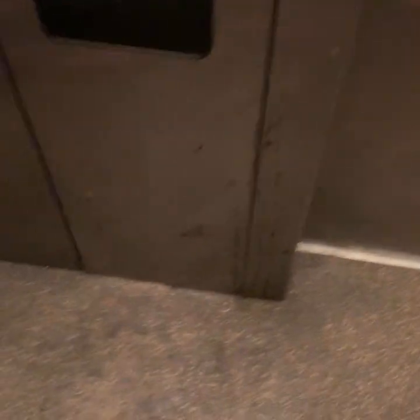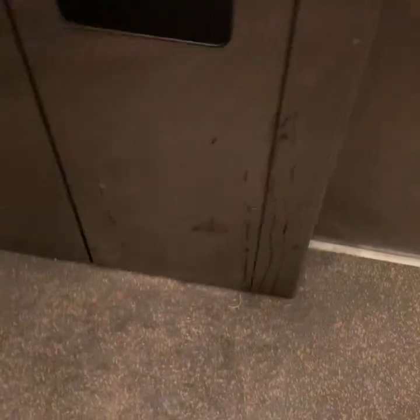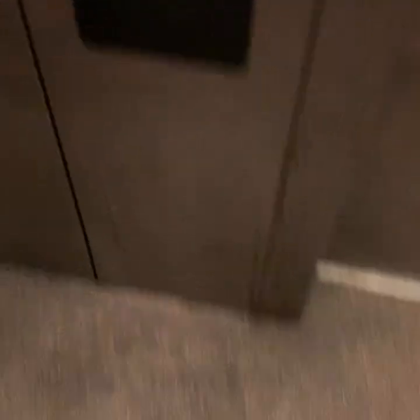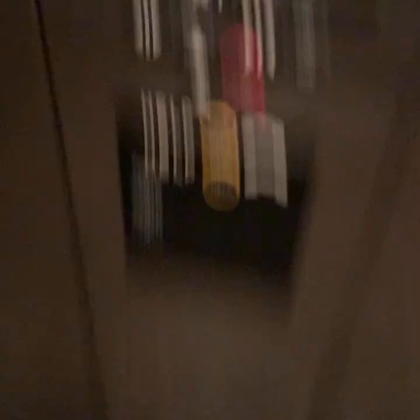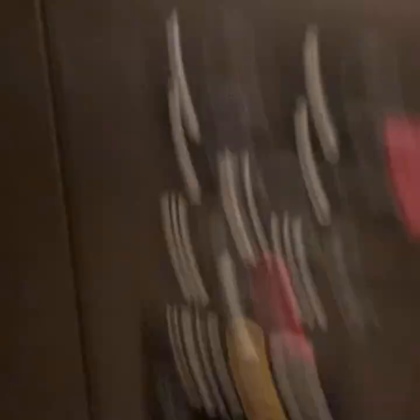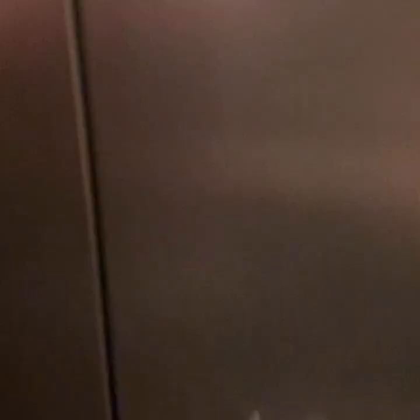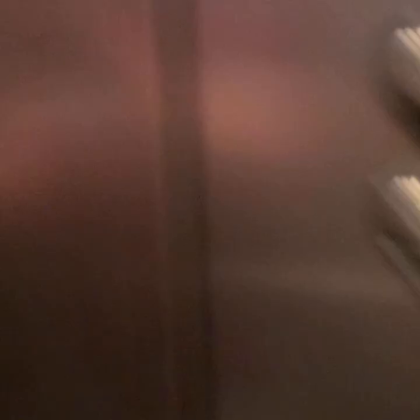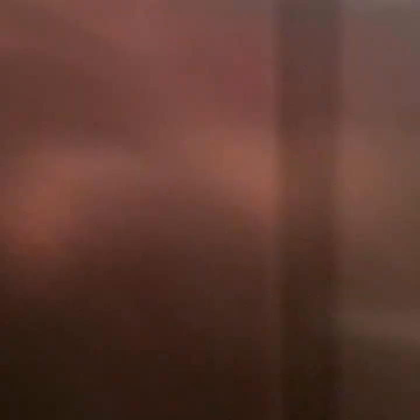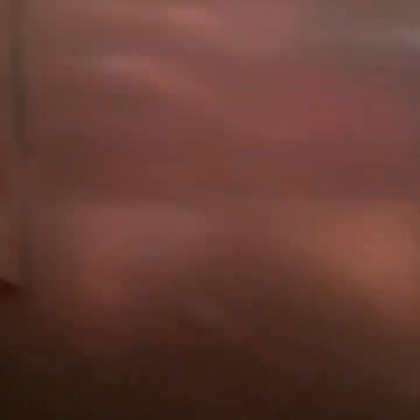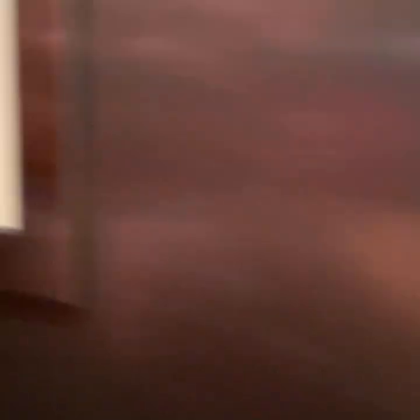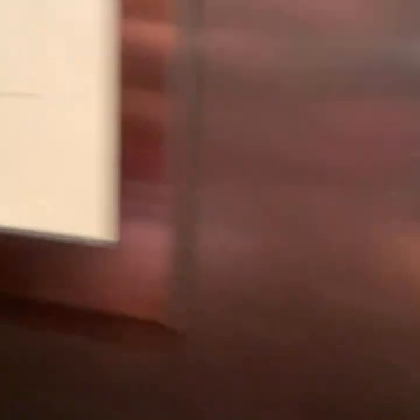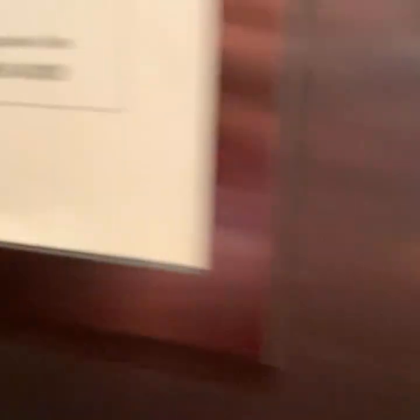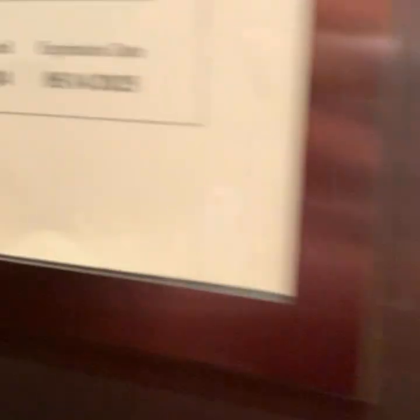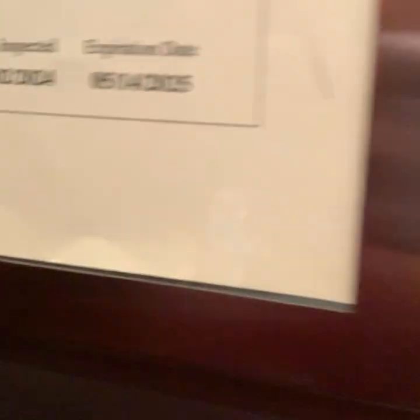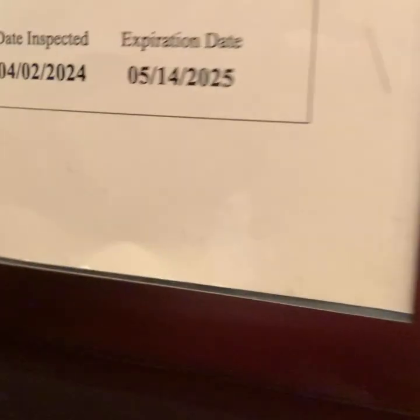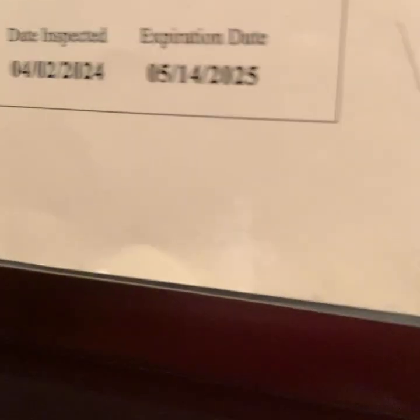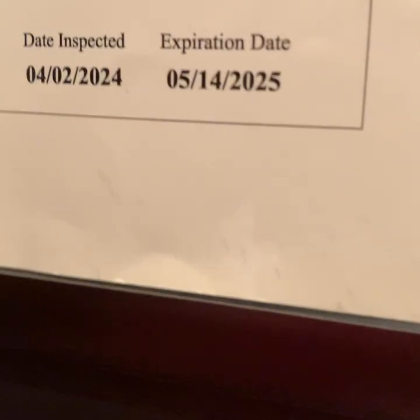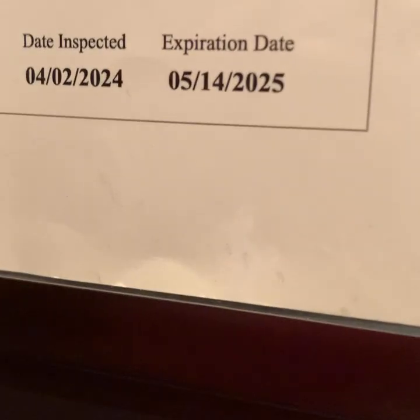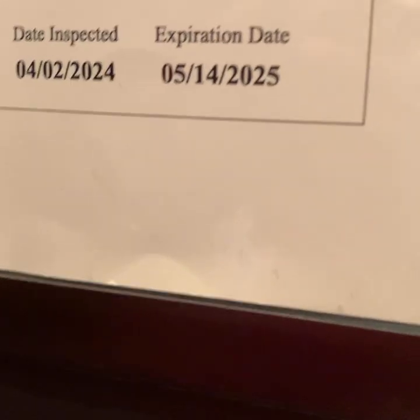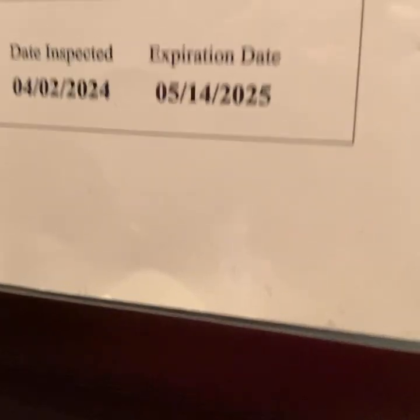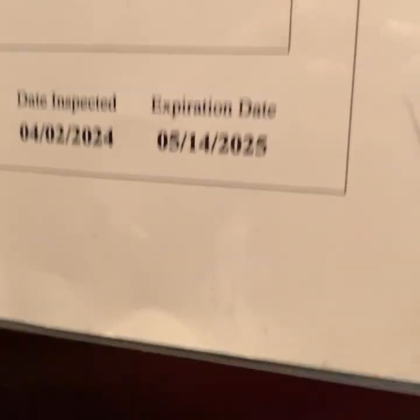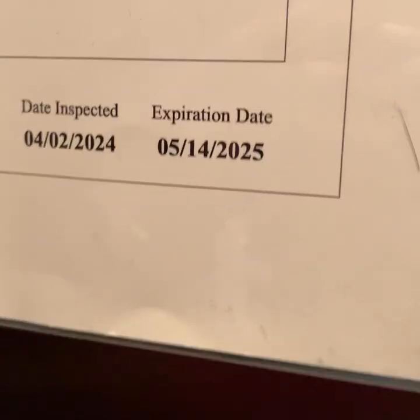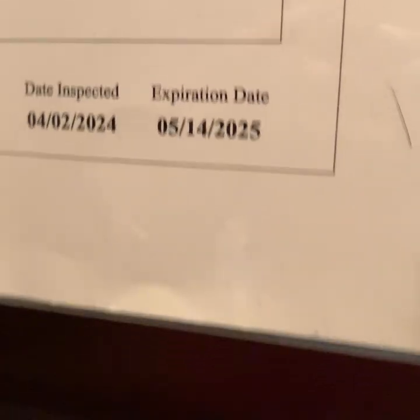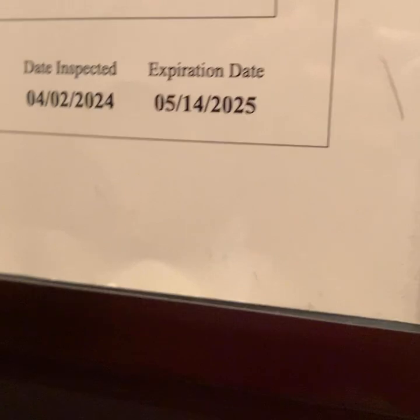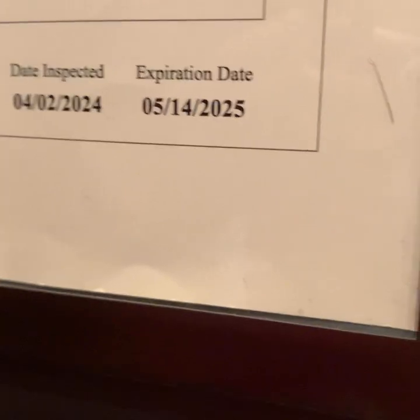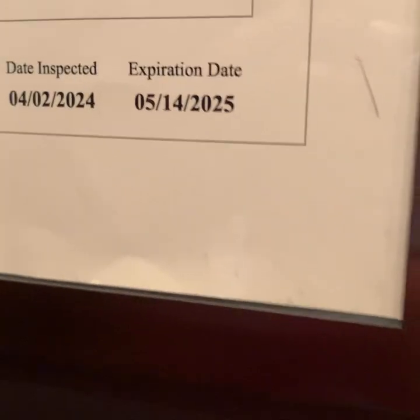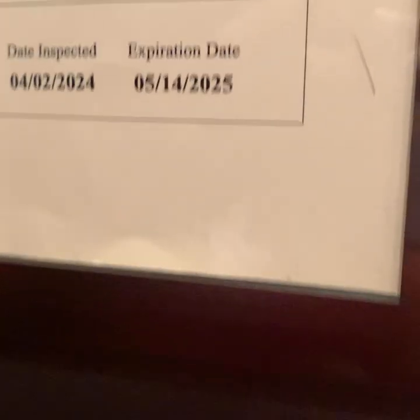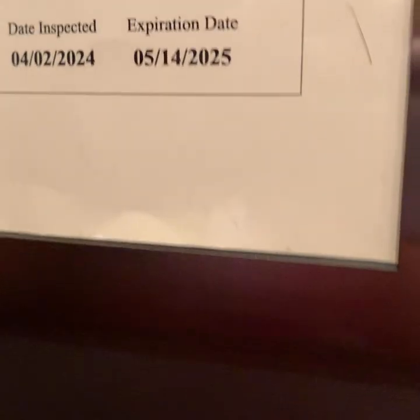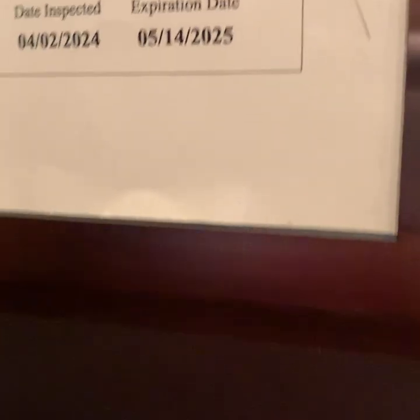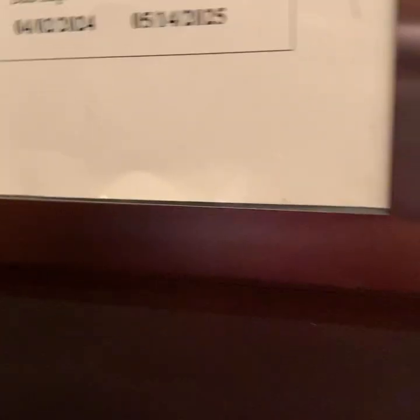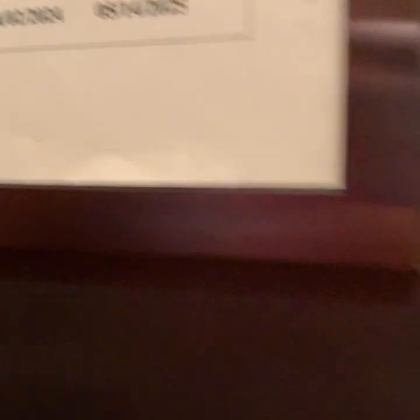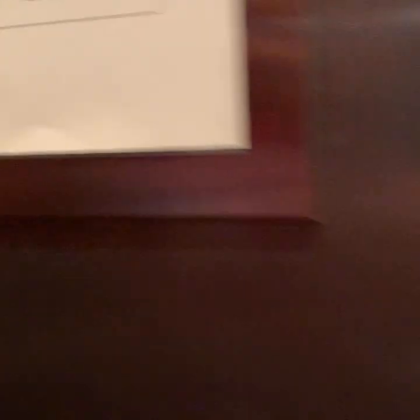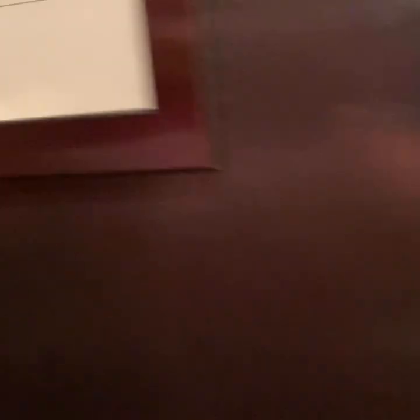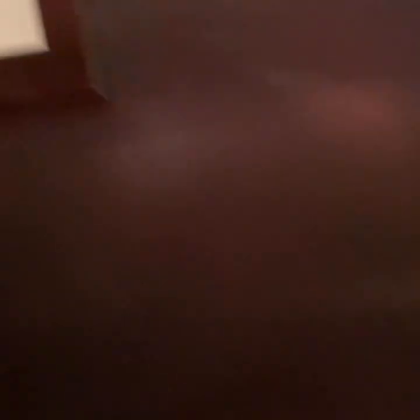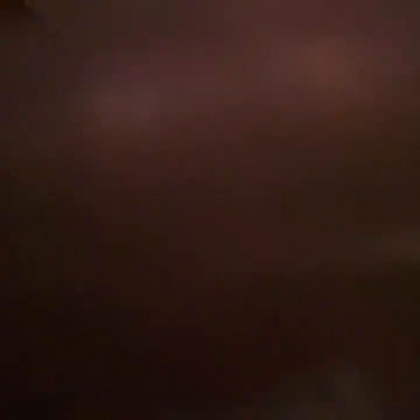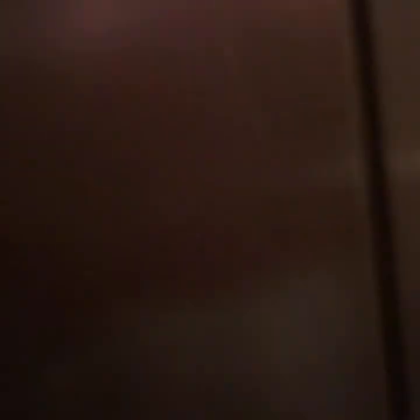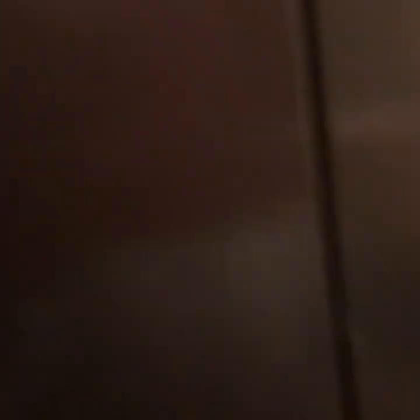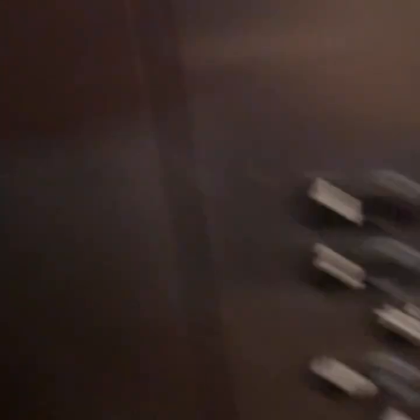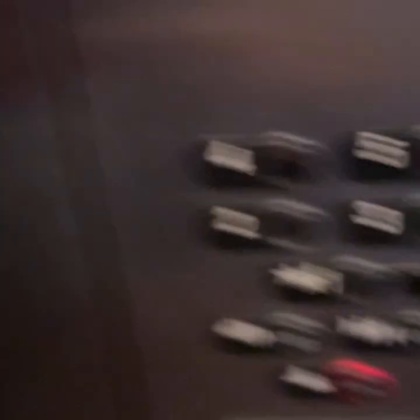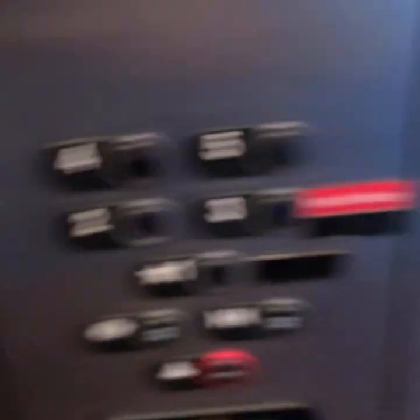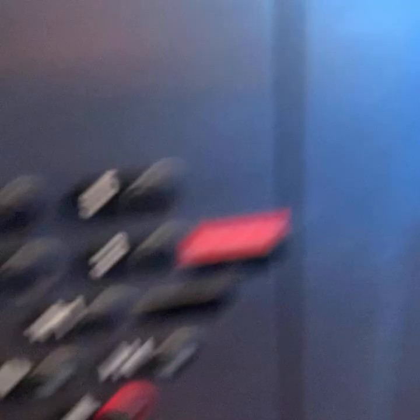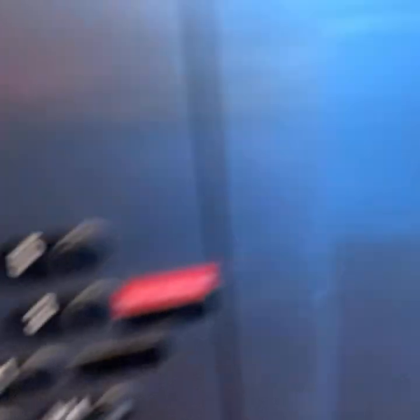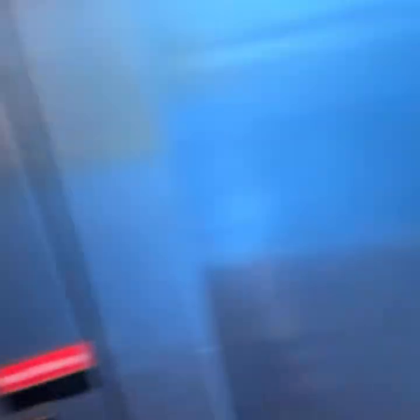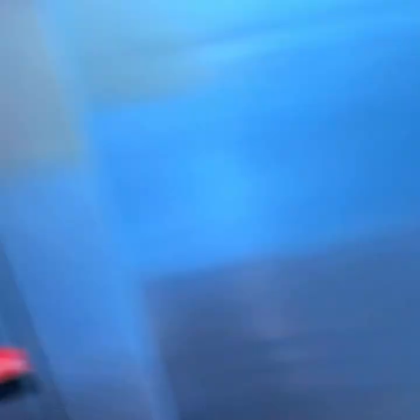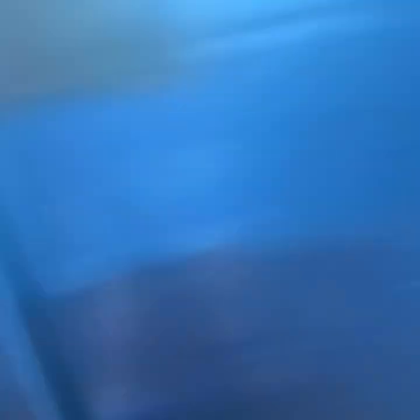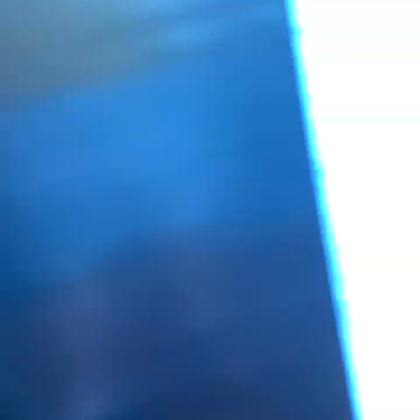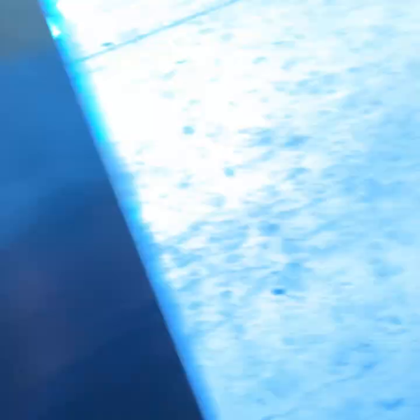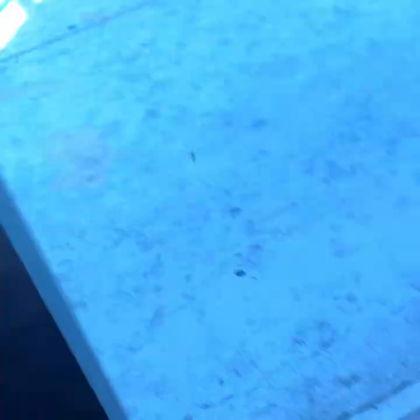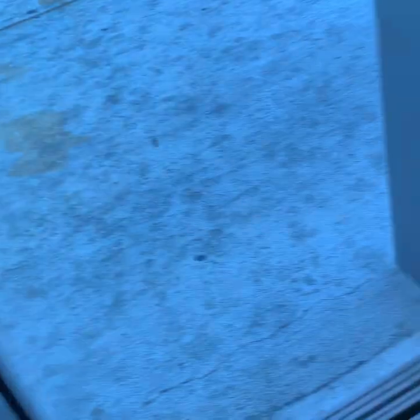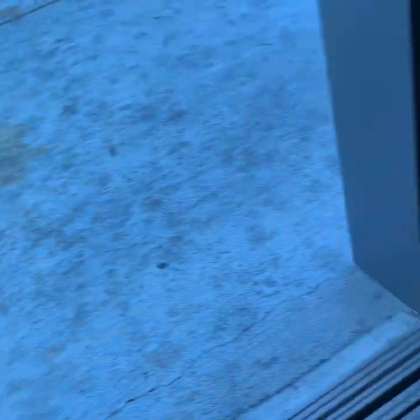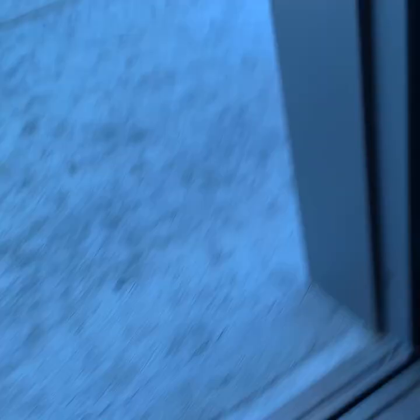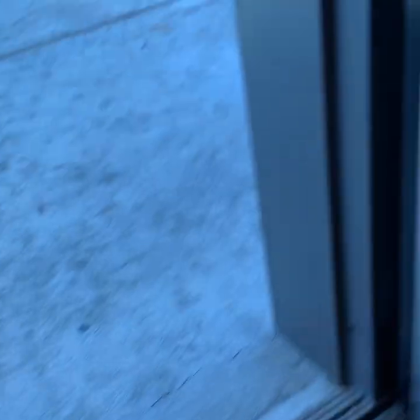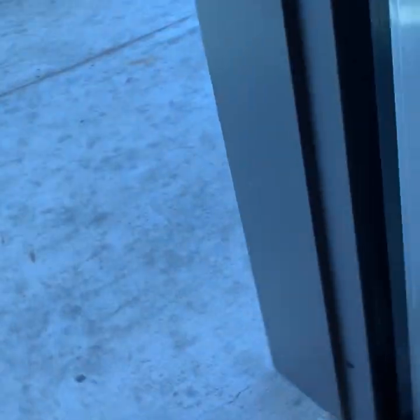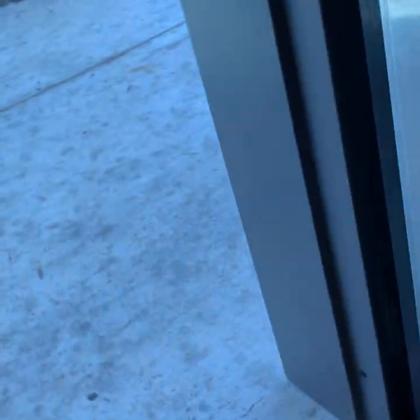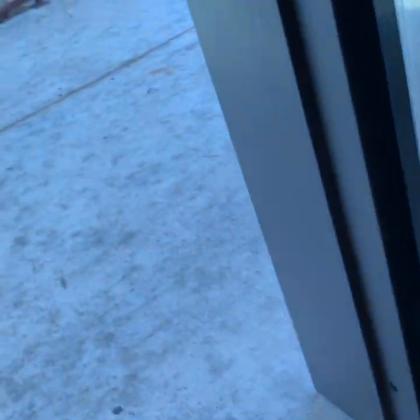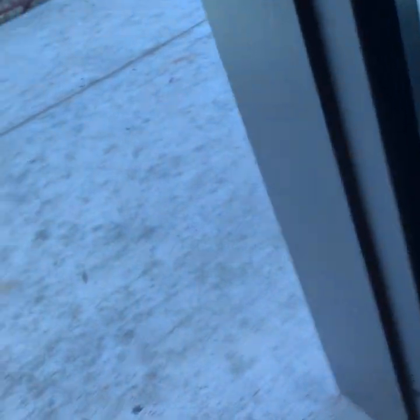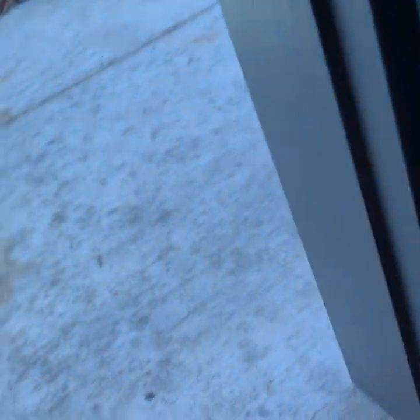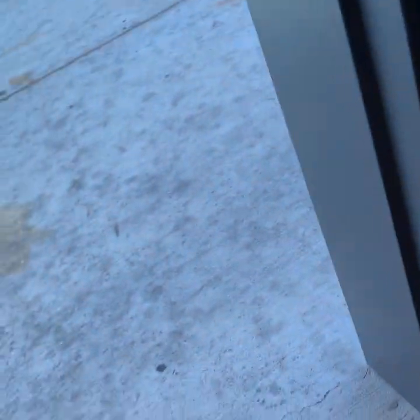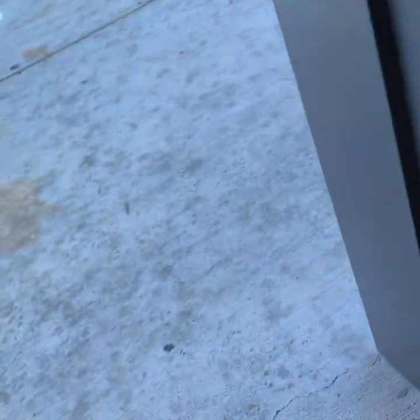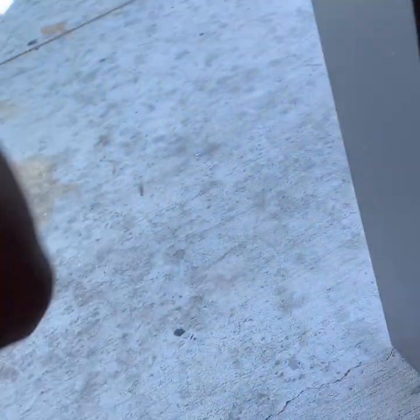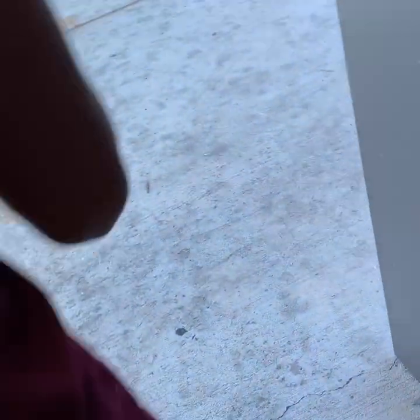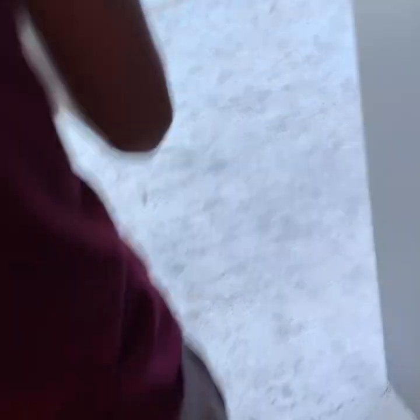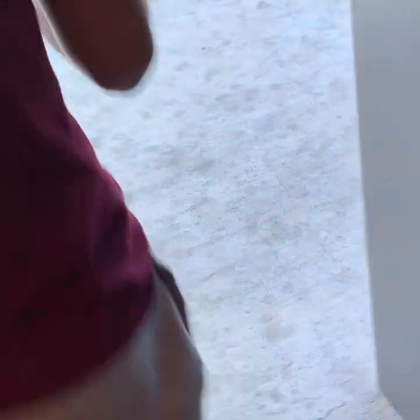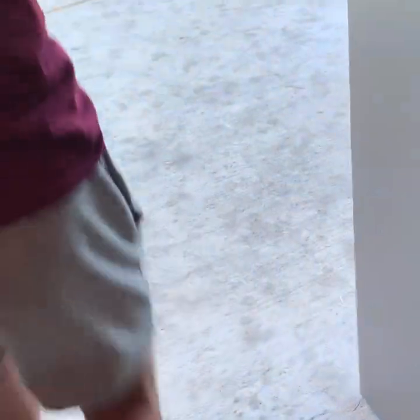Alright, they were inspected April 2nd, 2024. The inspection certificate reads 5-14-25 as the expiration date.